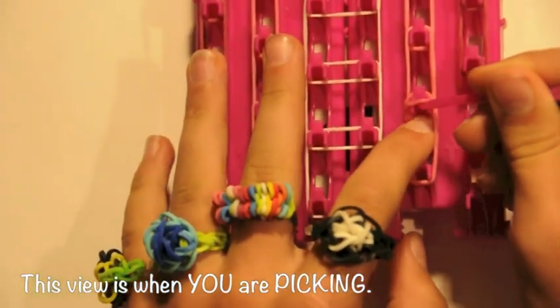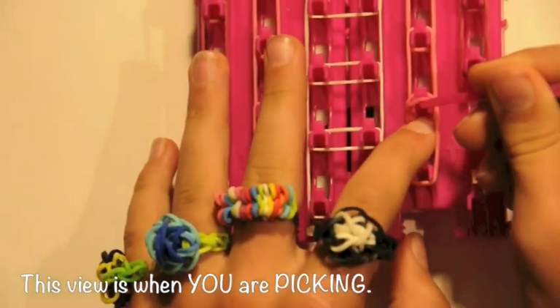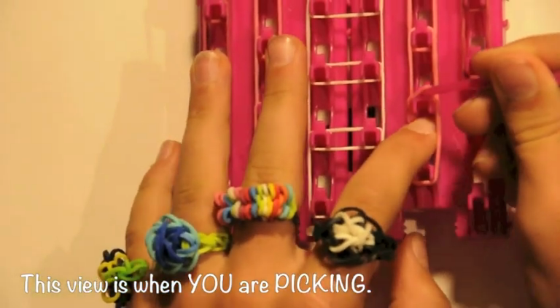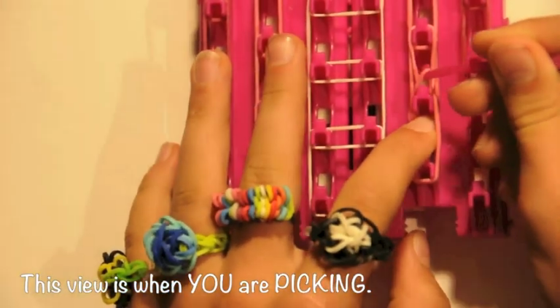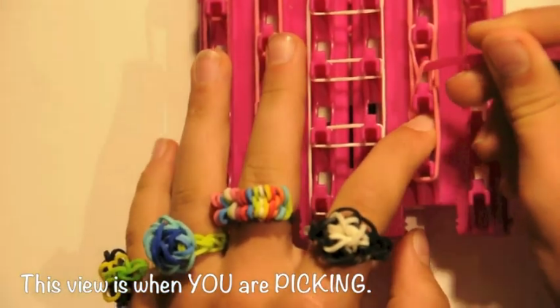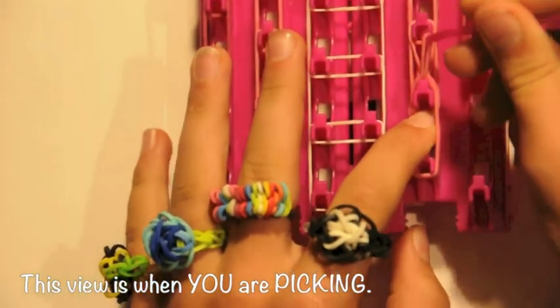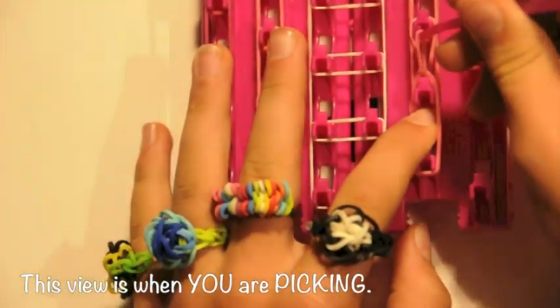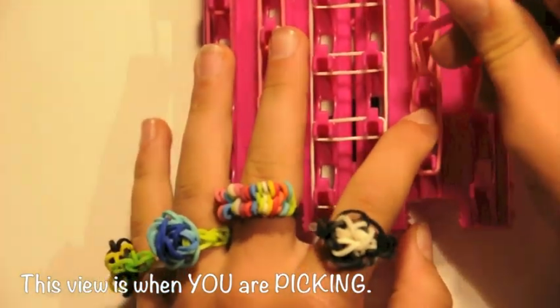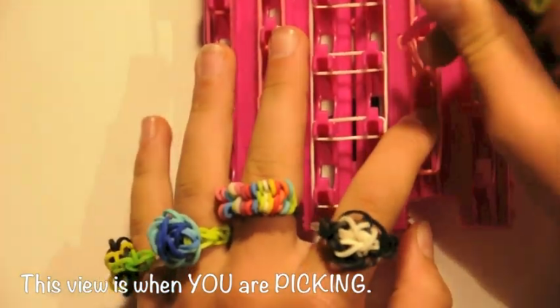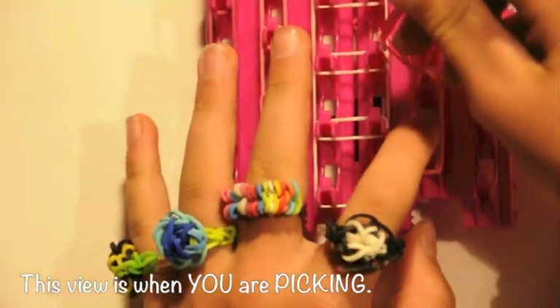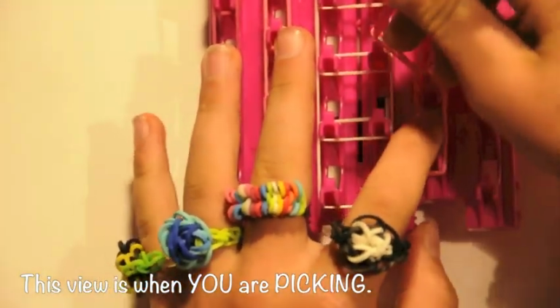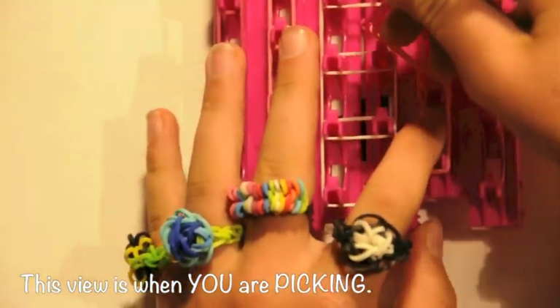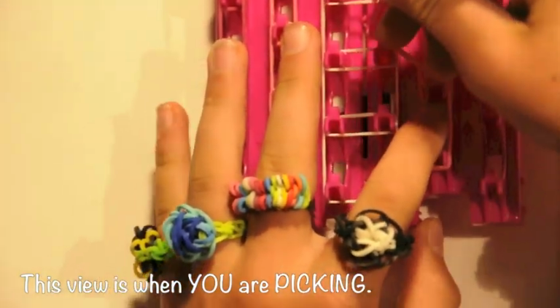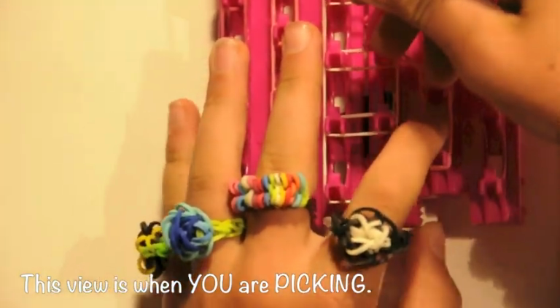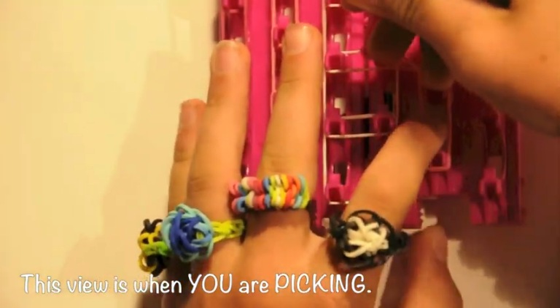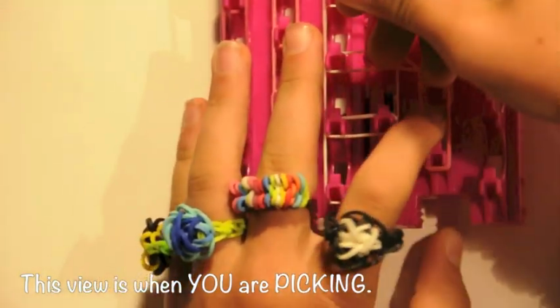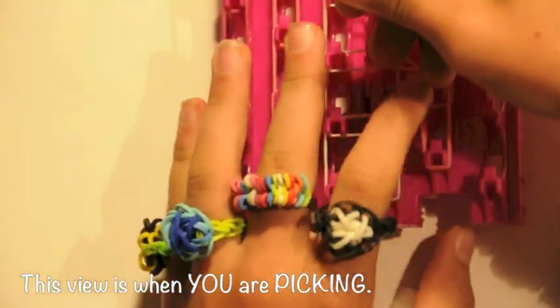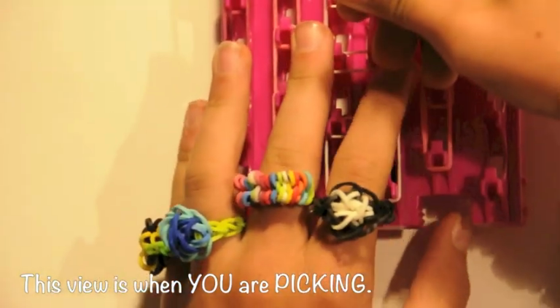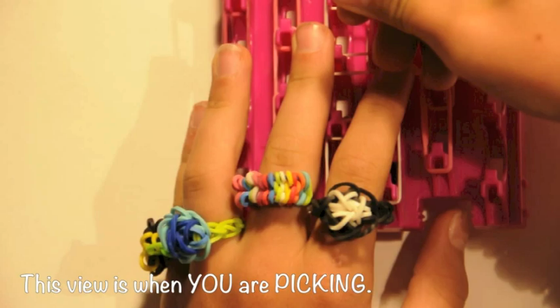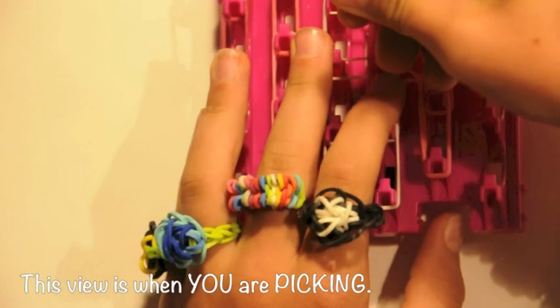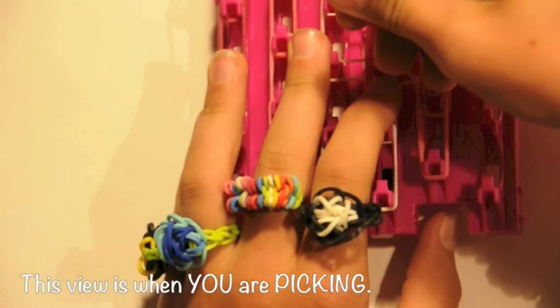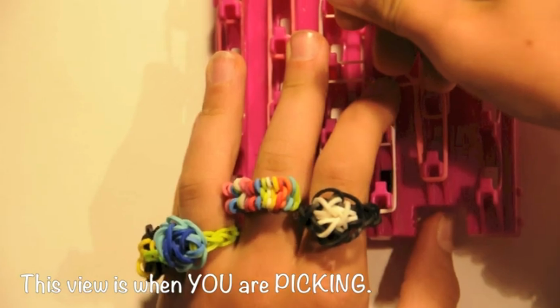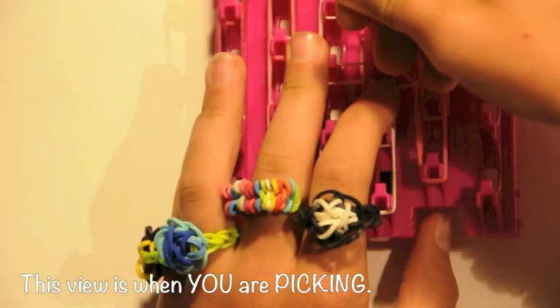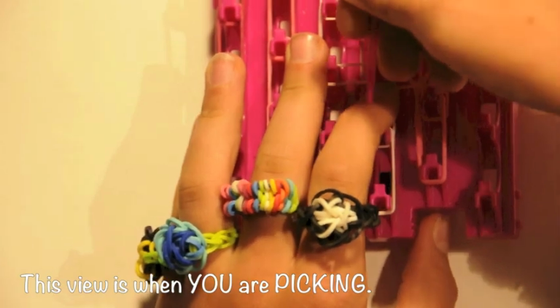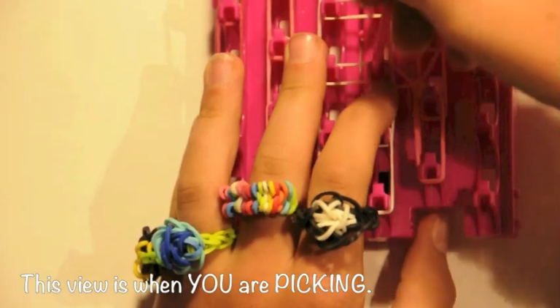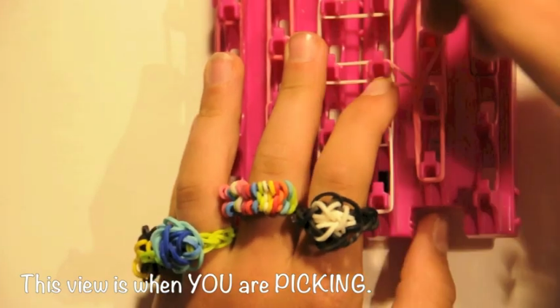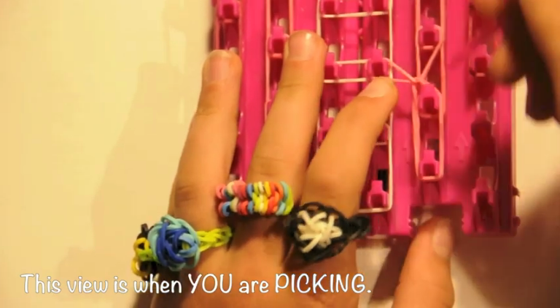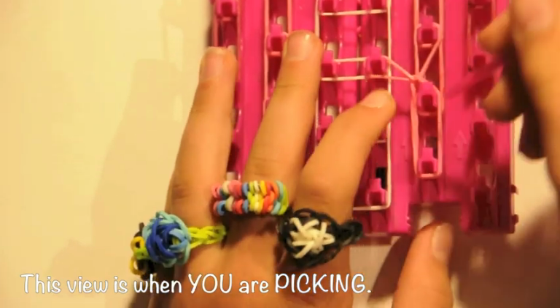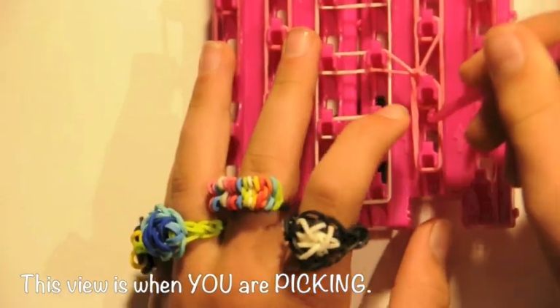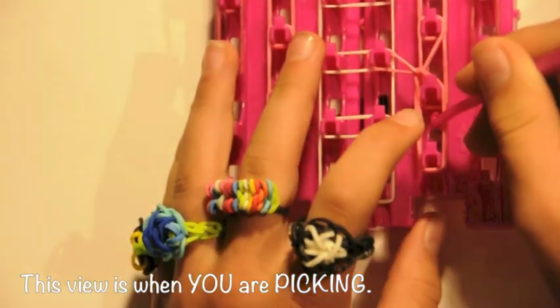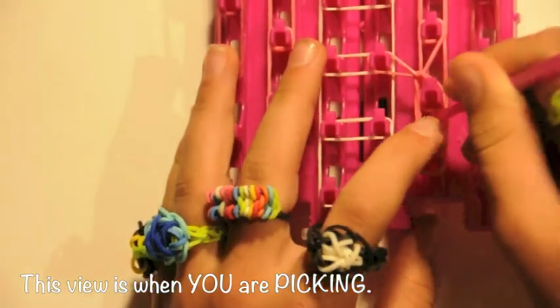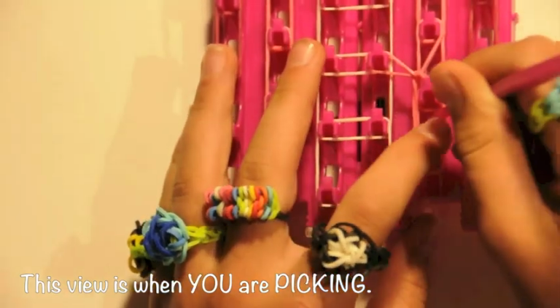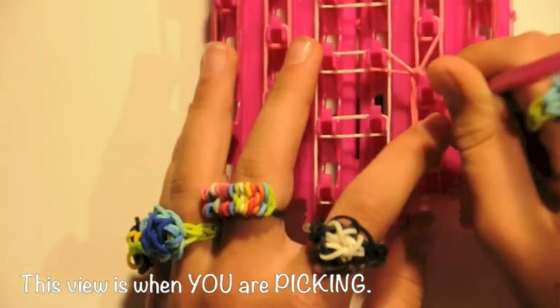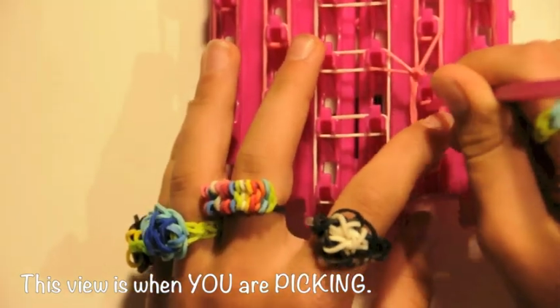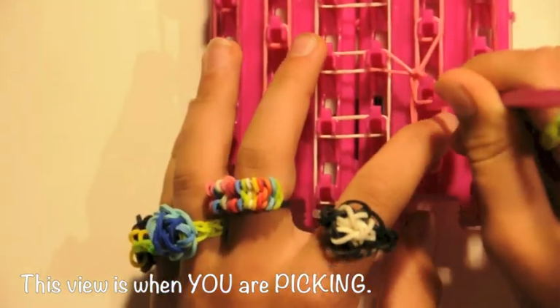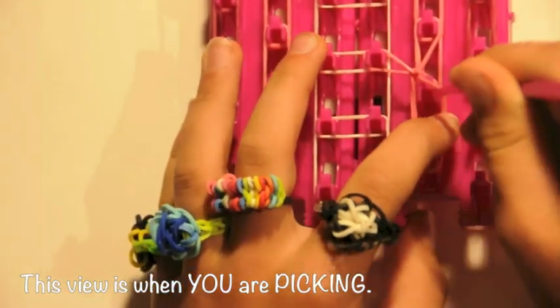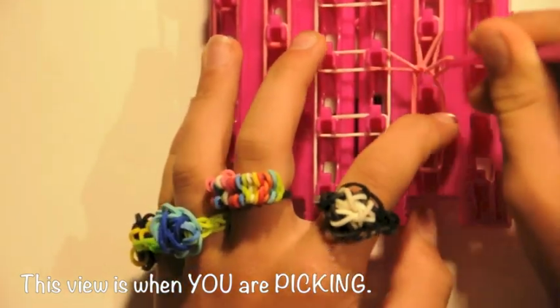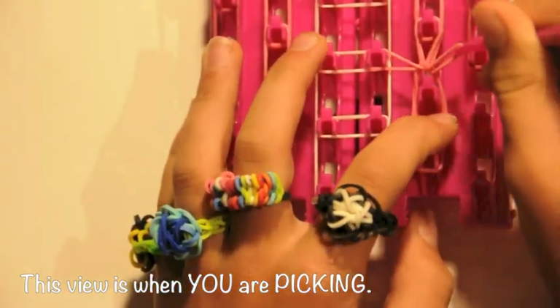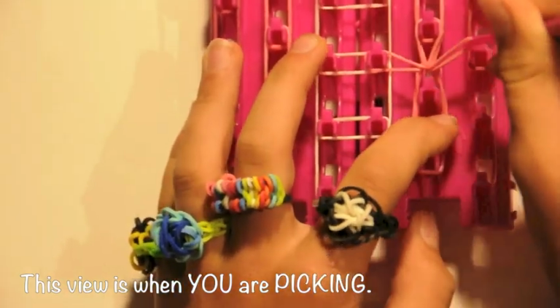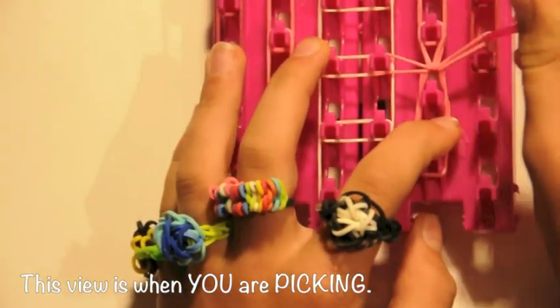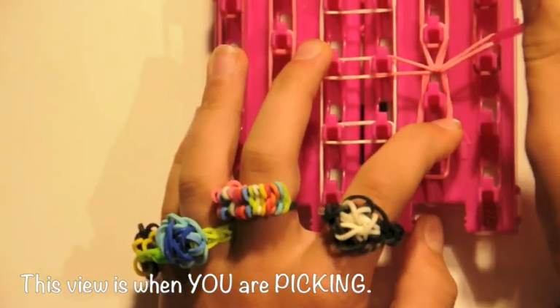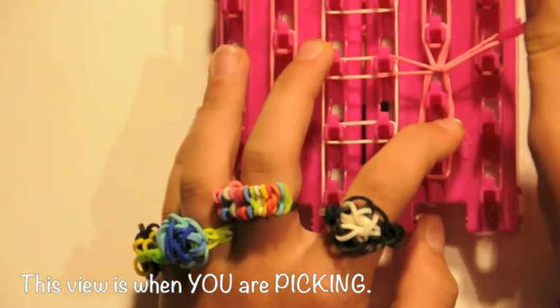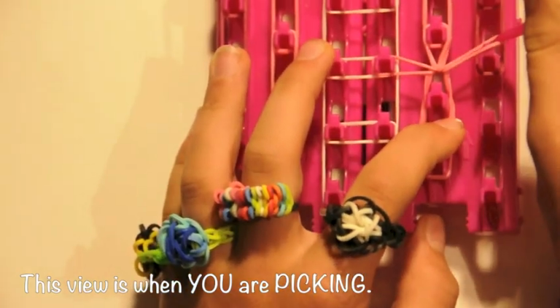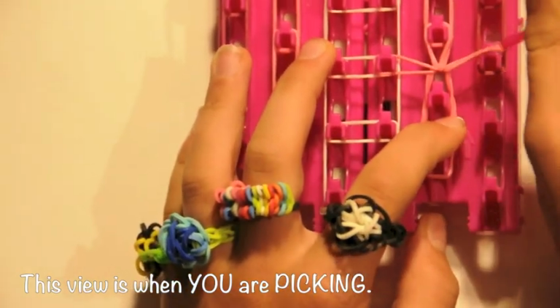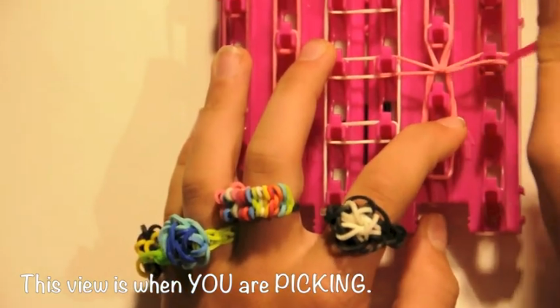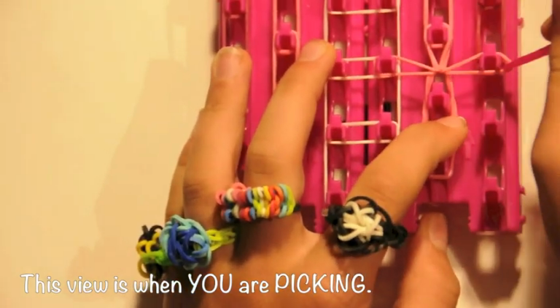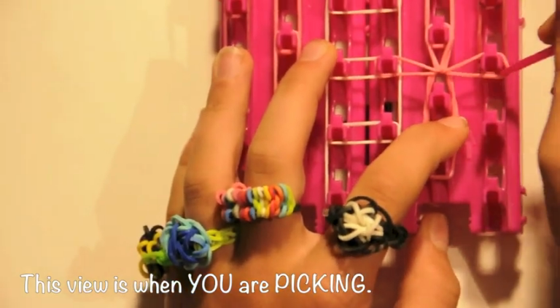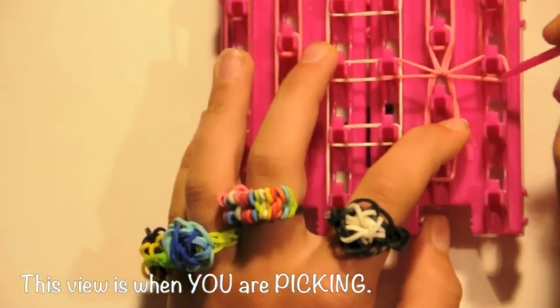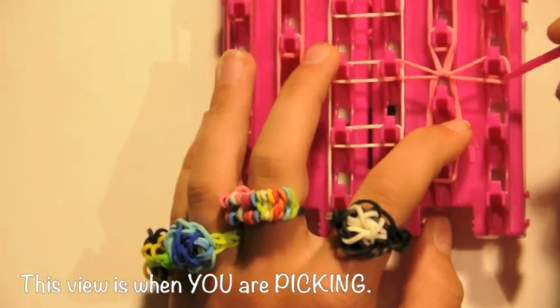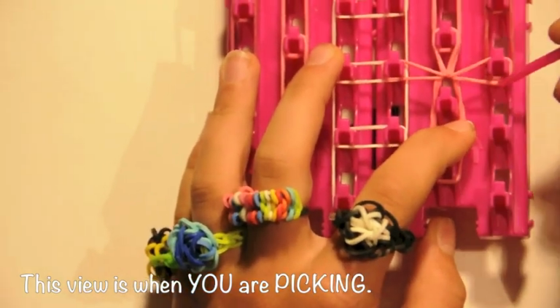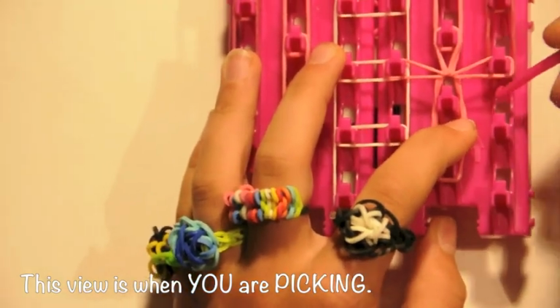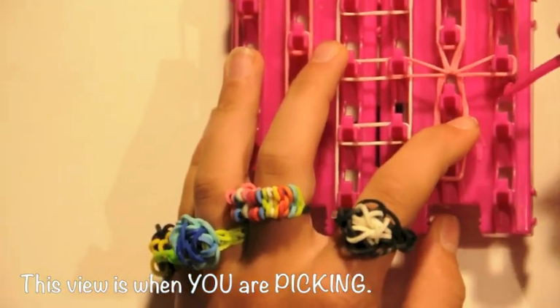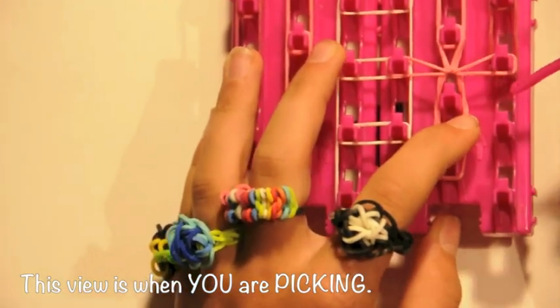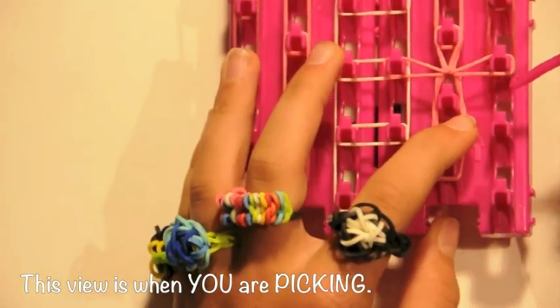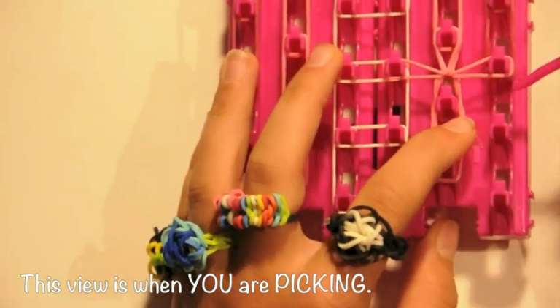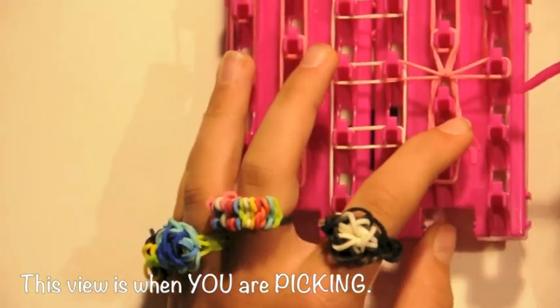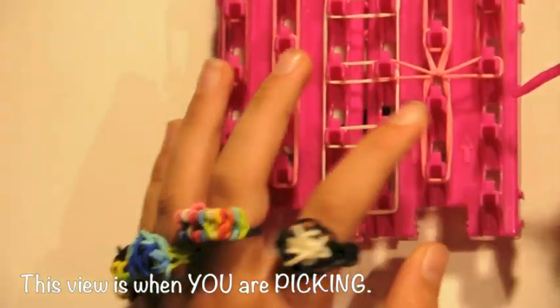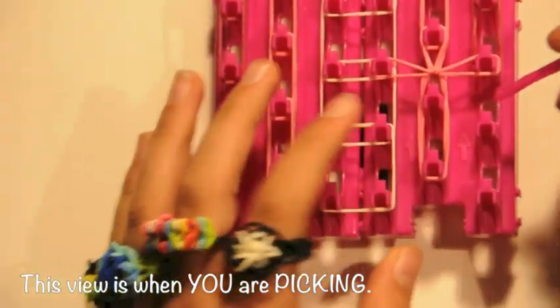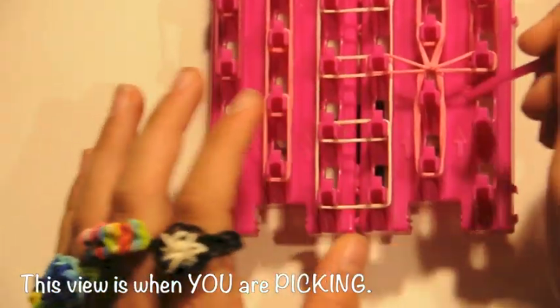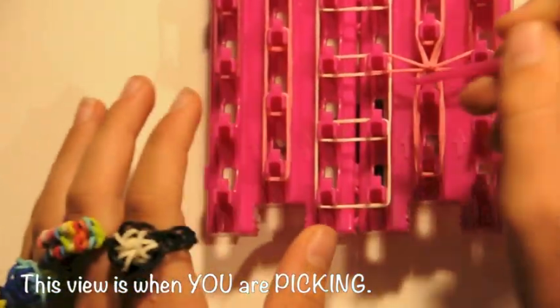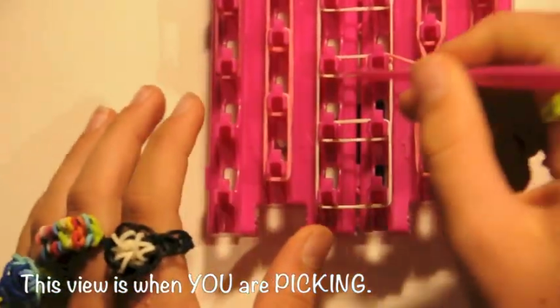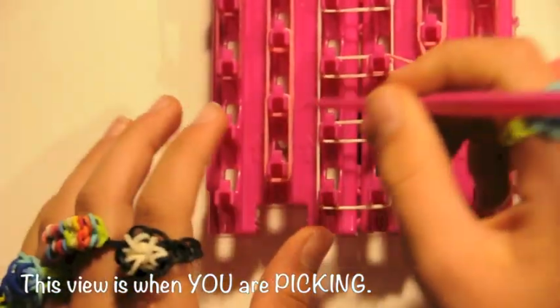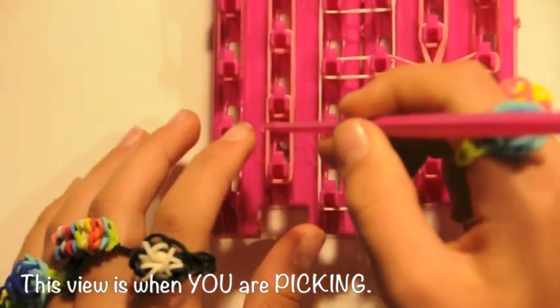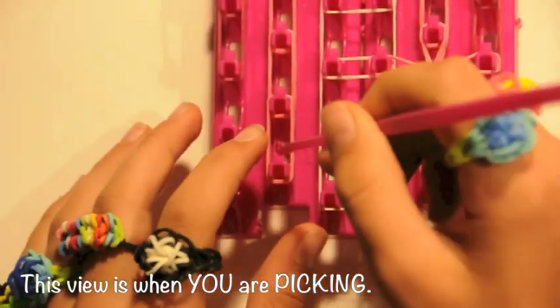If you didn't already, remove the two dark rubber bands on the last two pins like you see here.